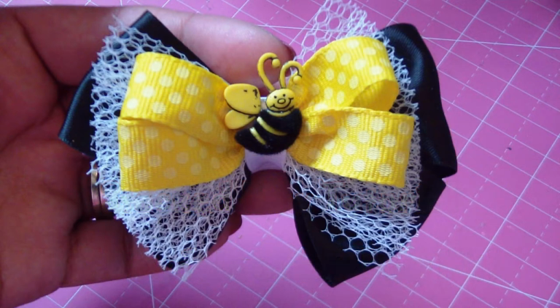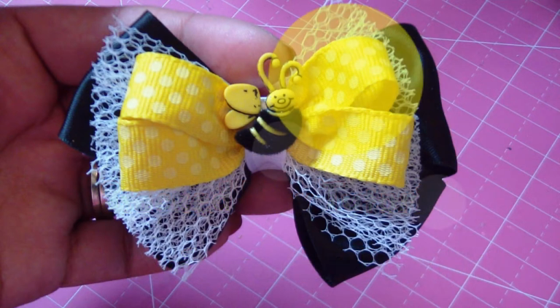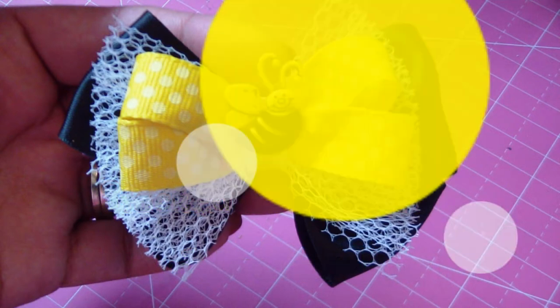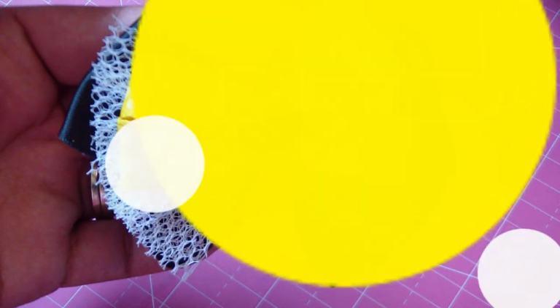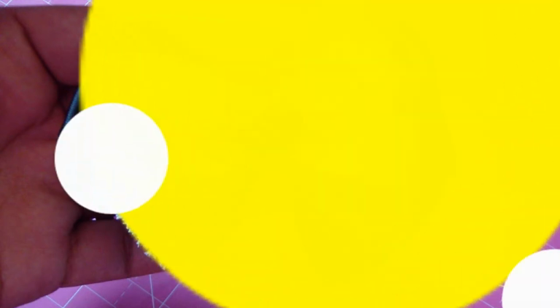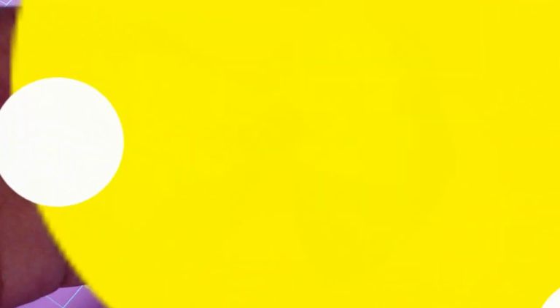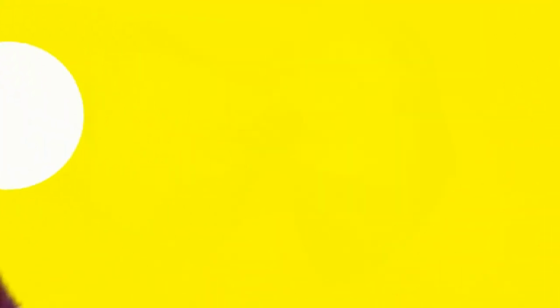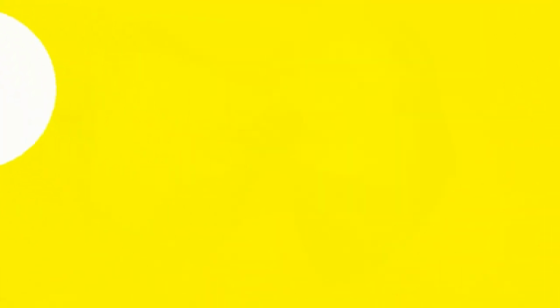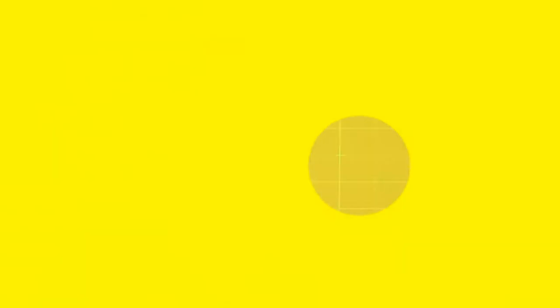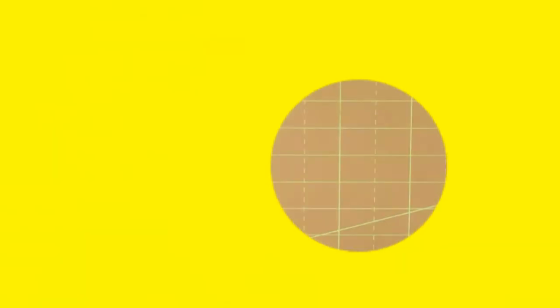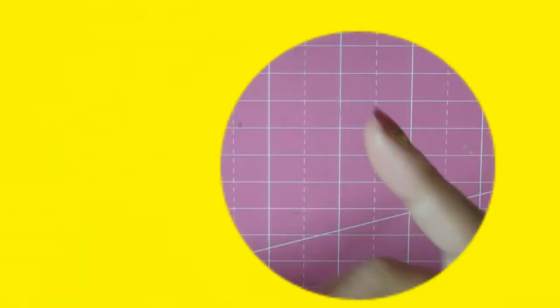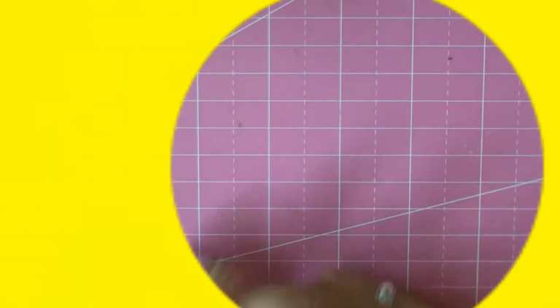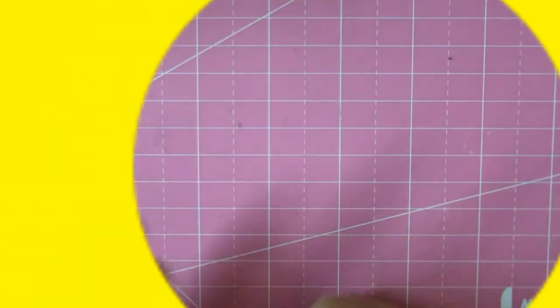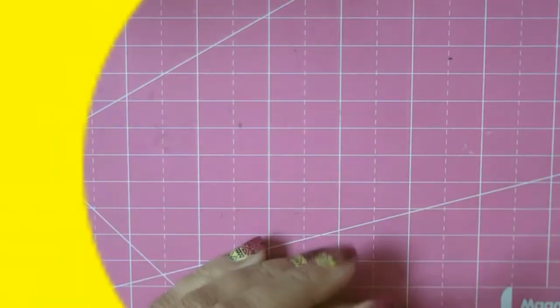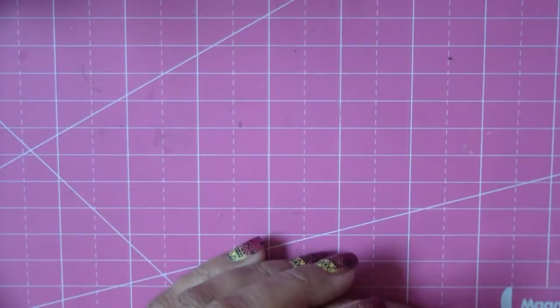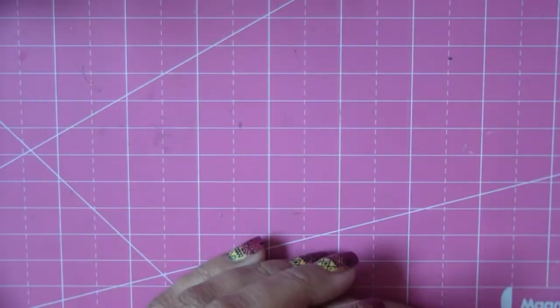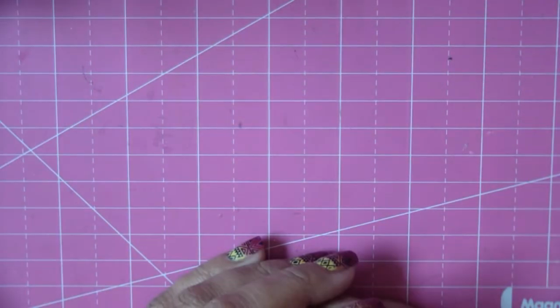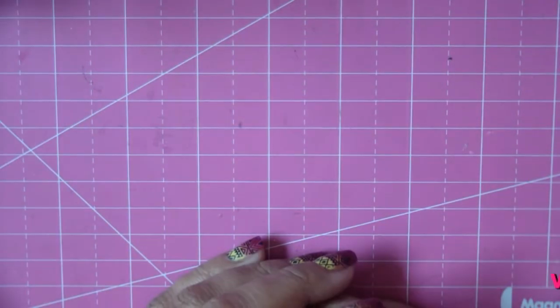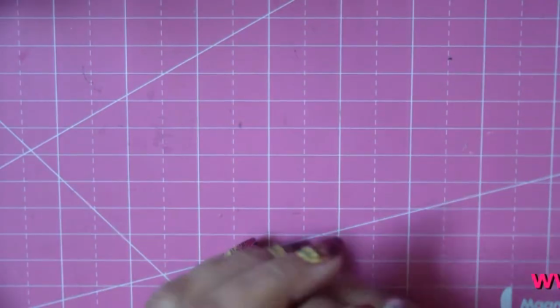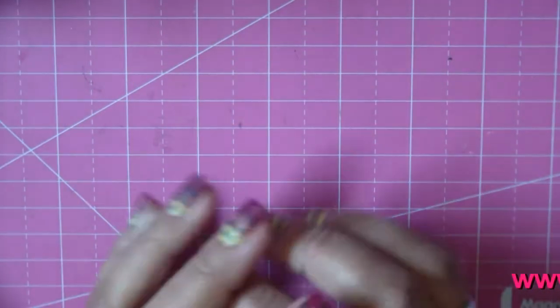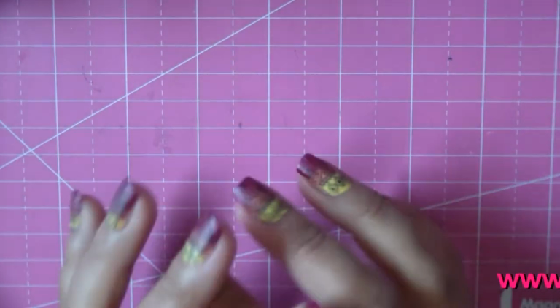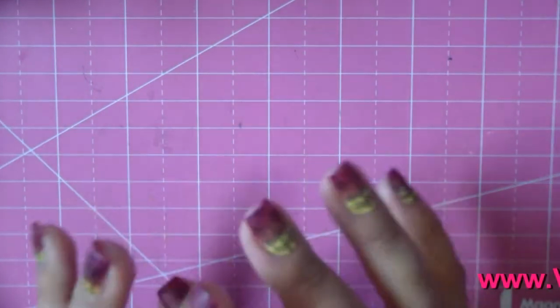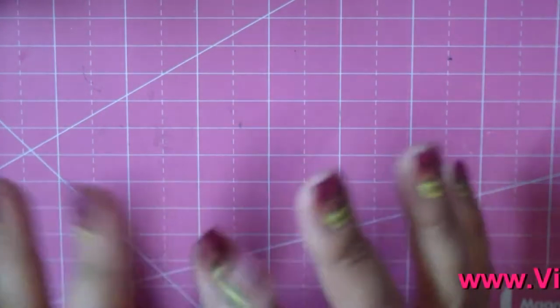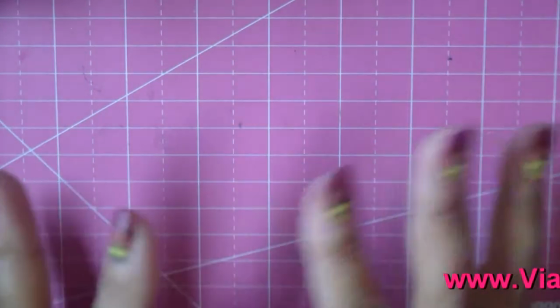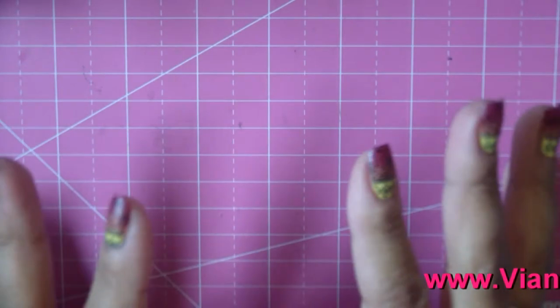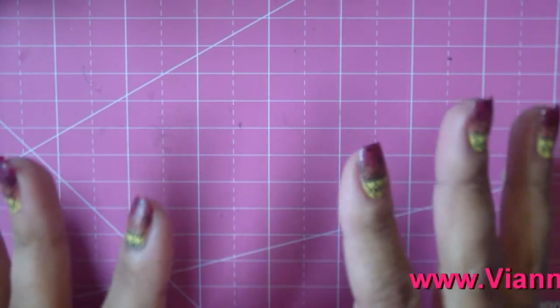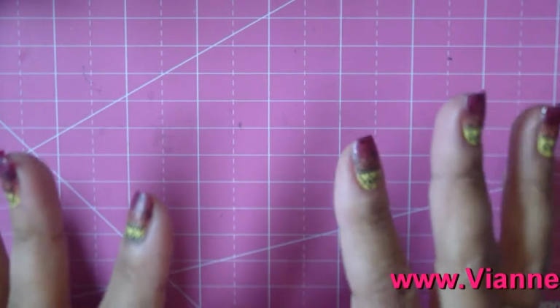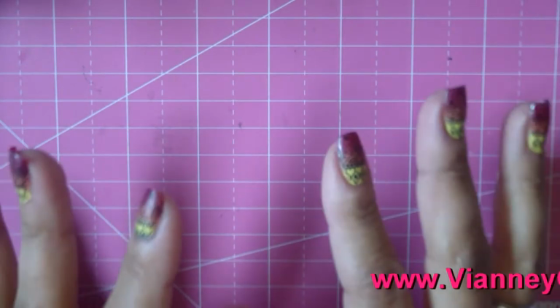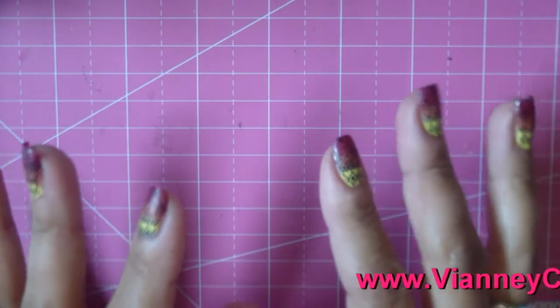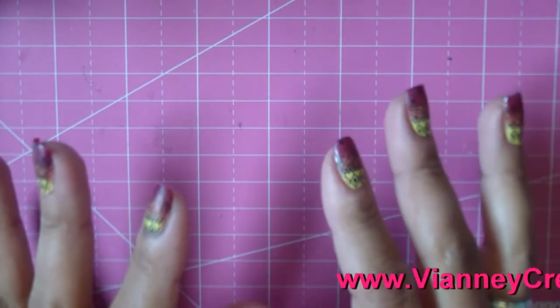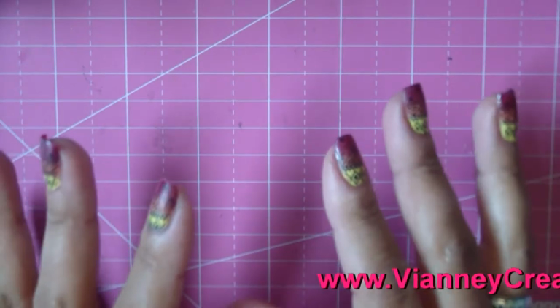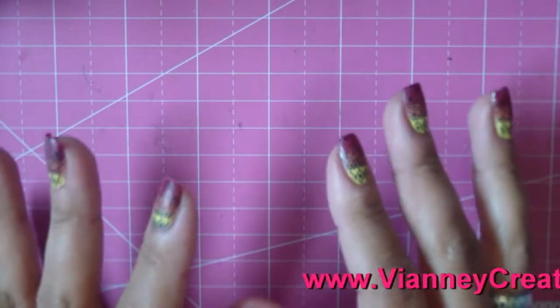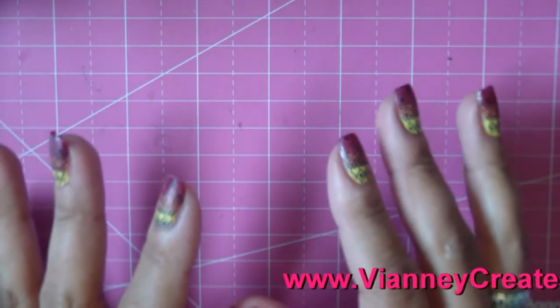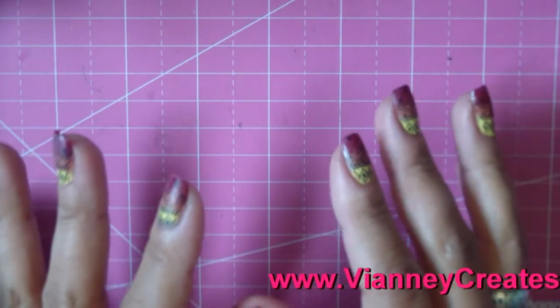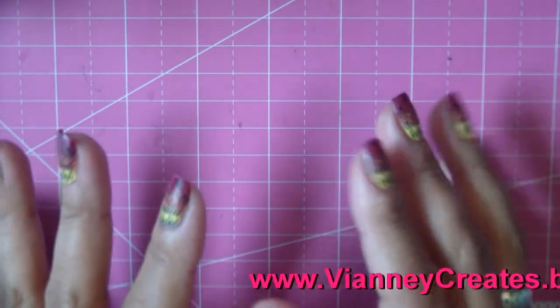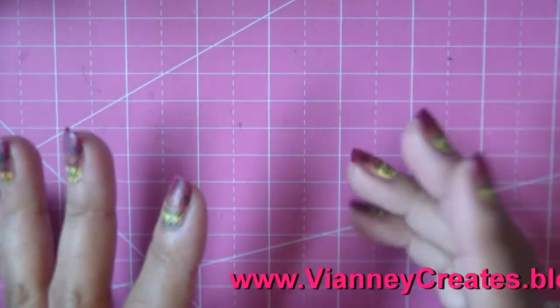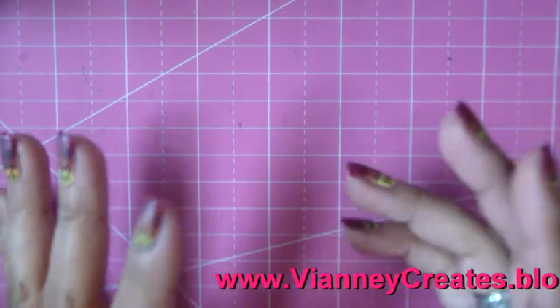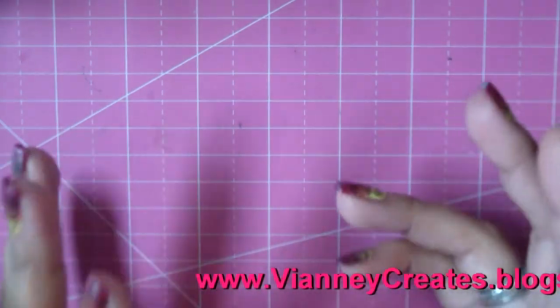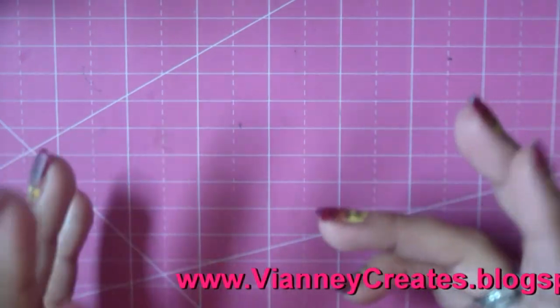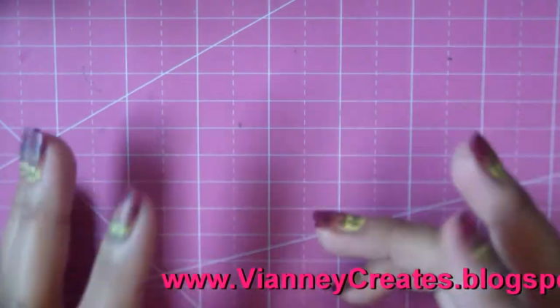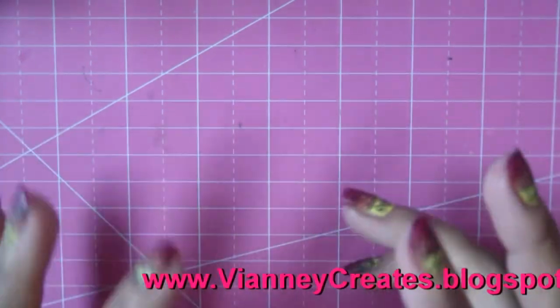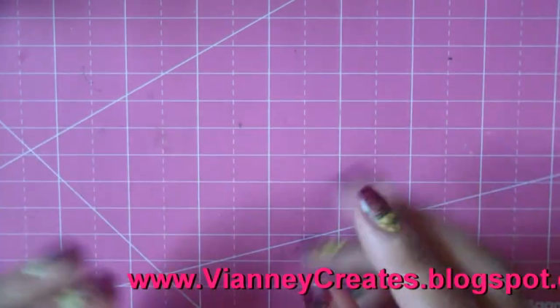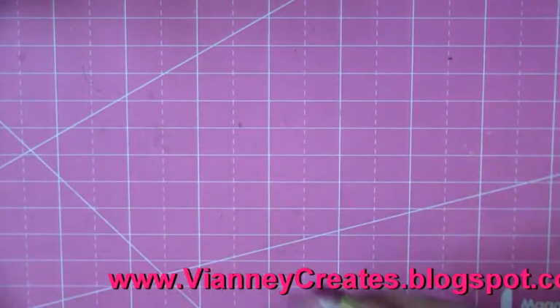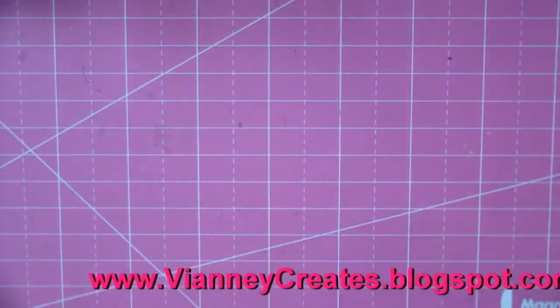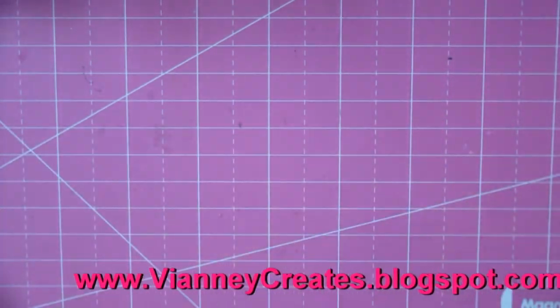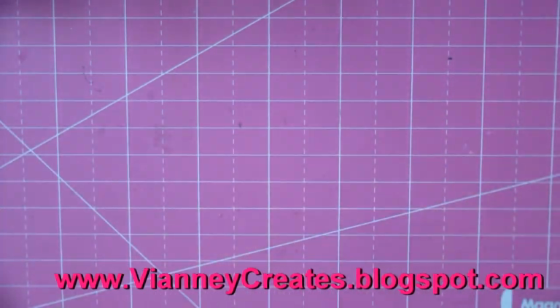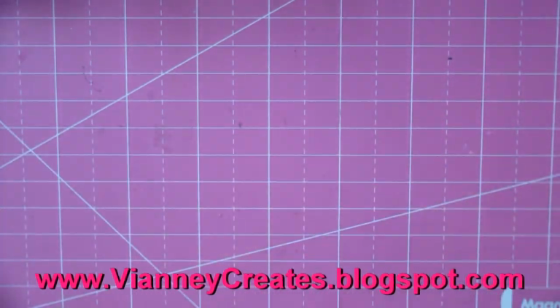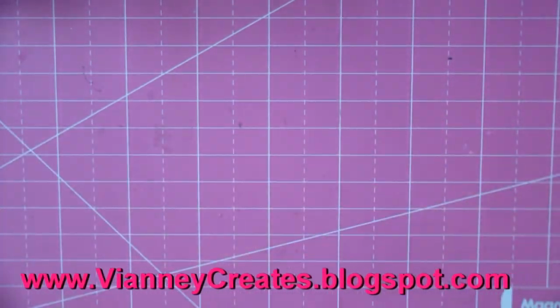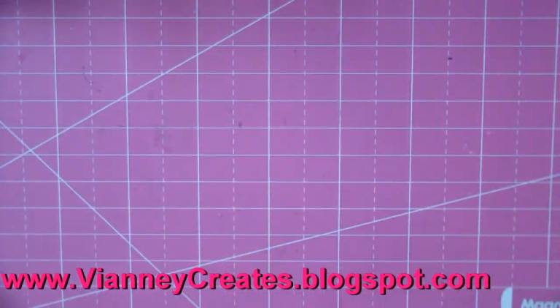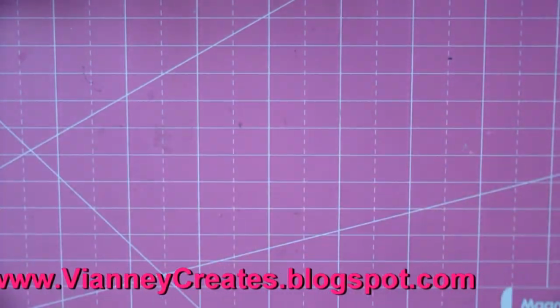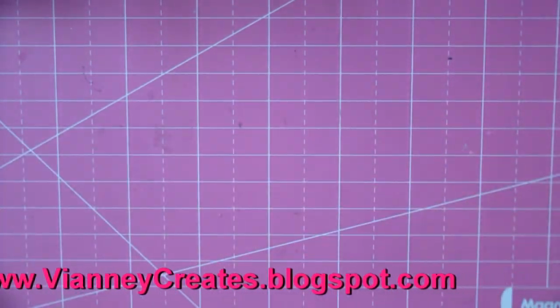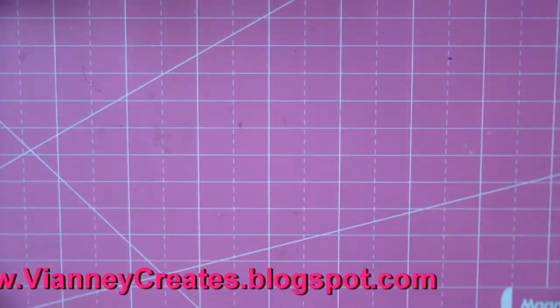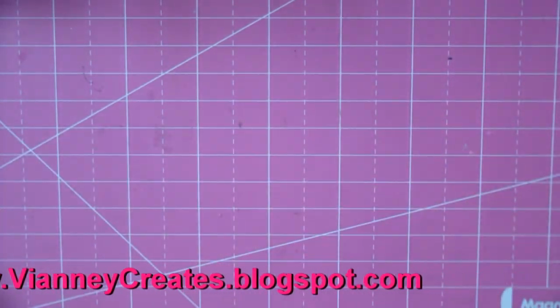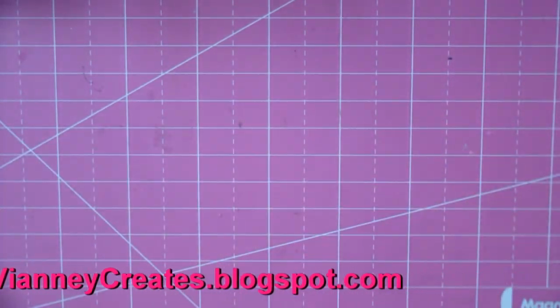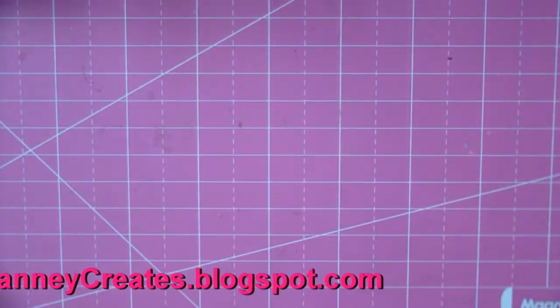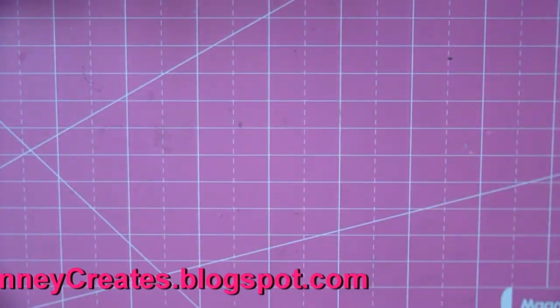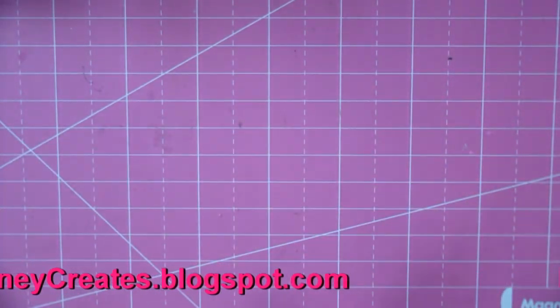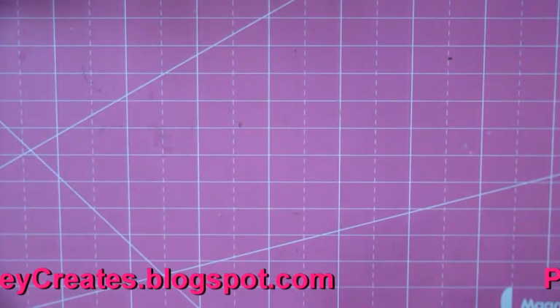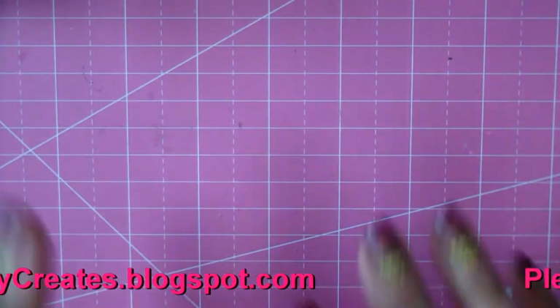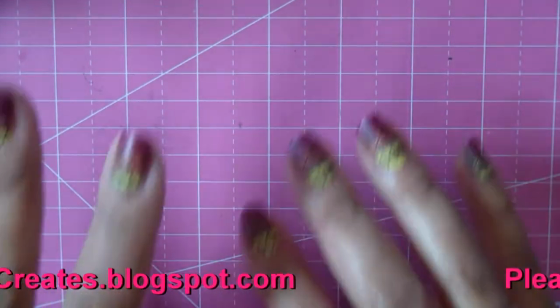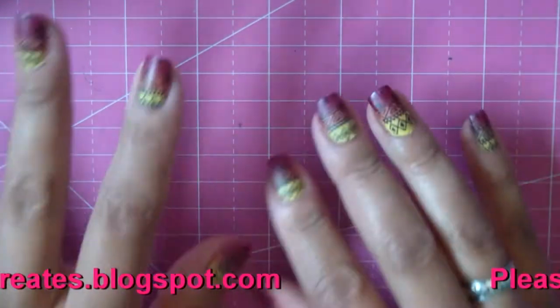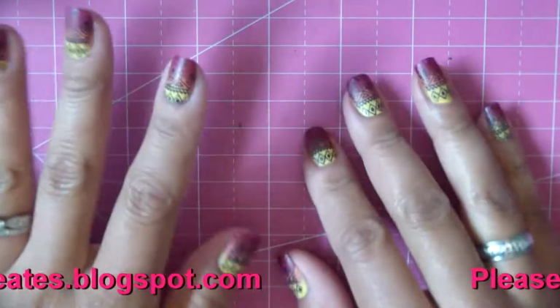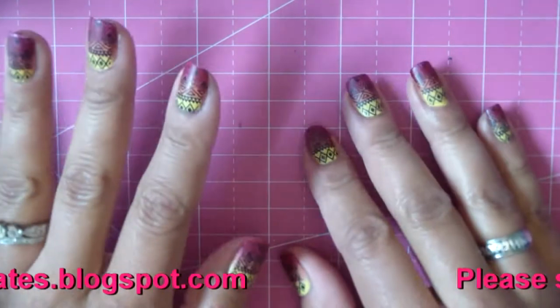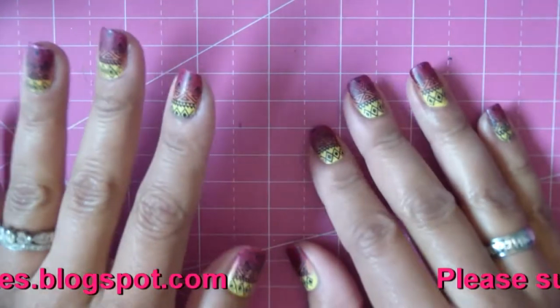Hi guys, so today we're going to make that cute bow that you just saw. You can do it in any colorway. I'm doing black and yellow with that cute little bee on there and flowers and things.